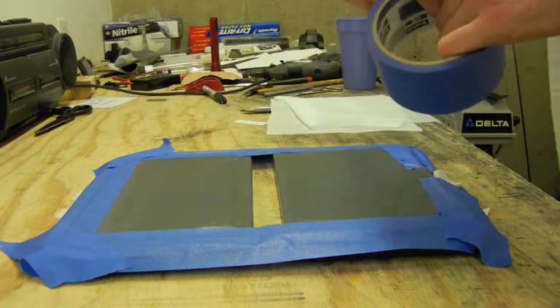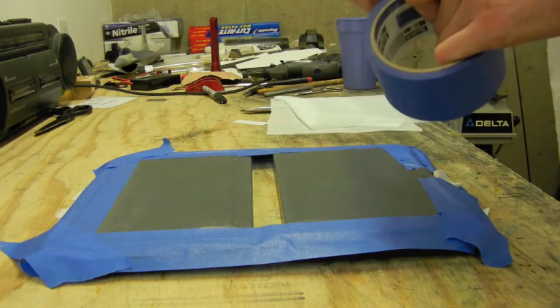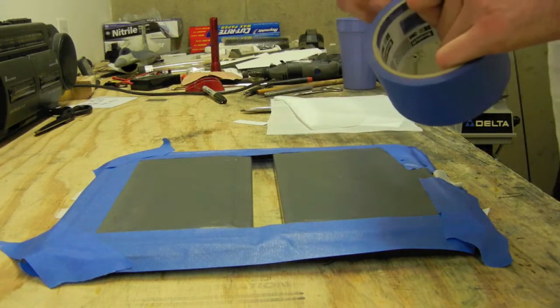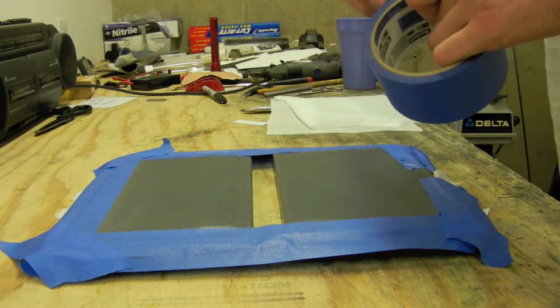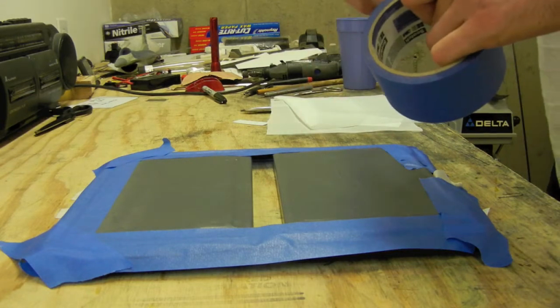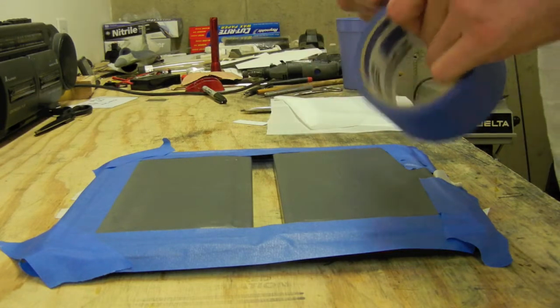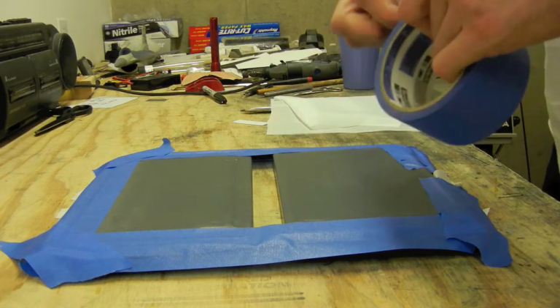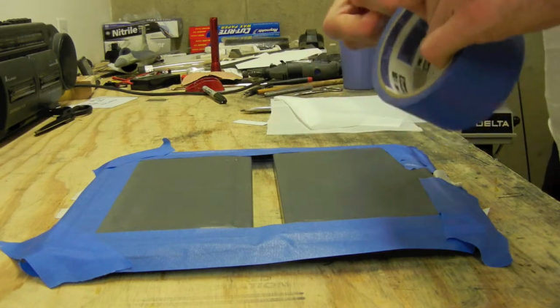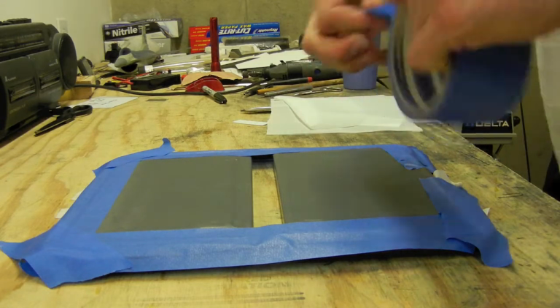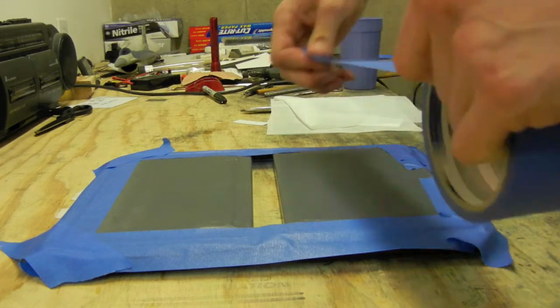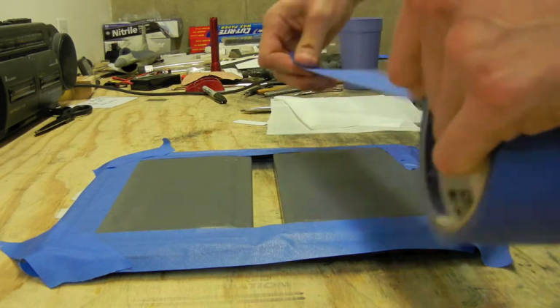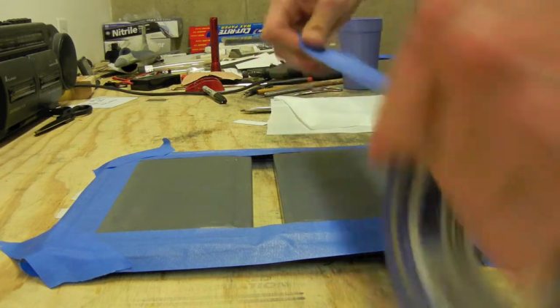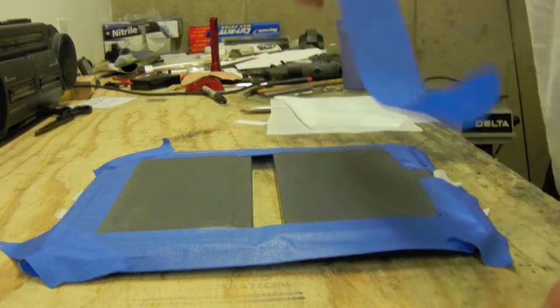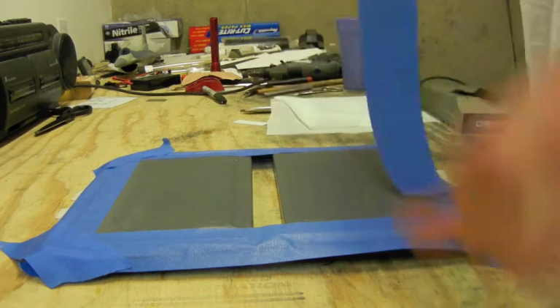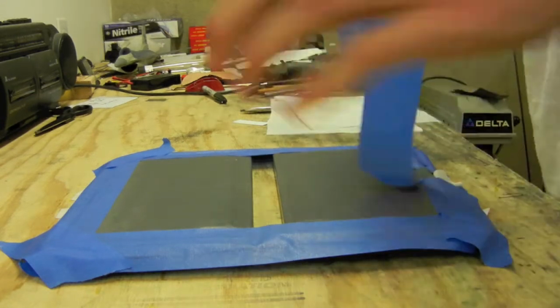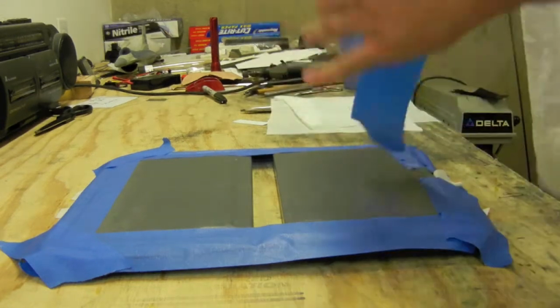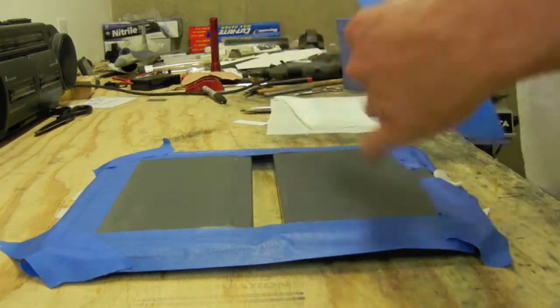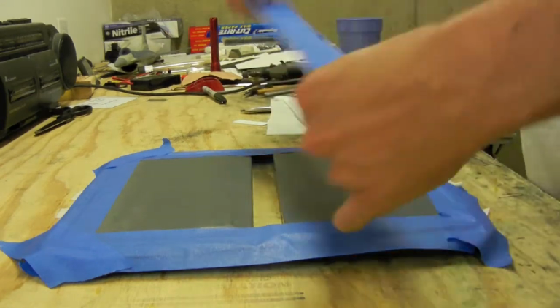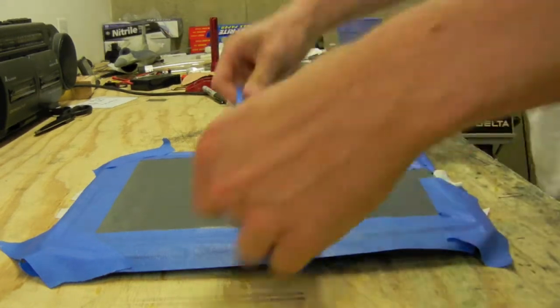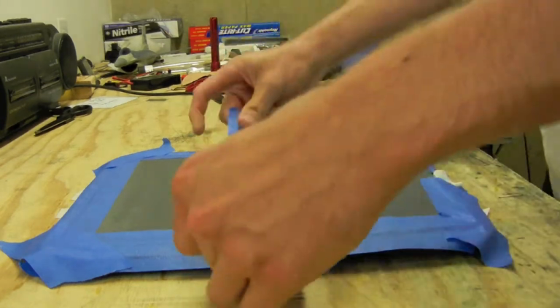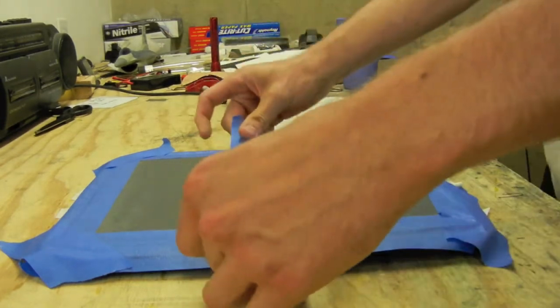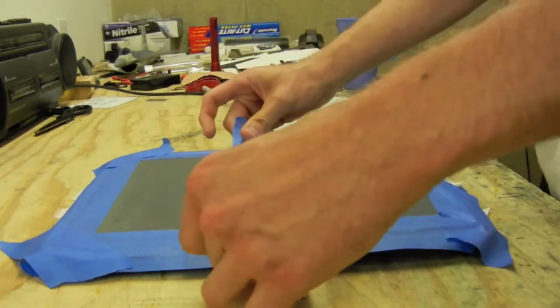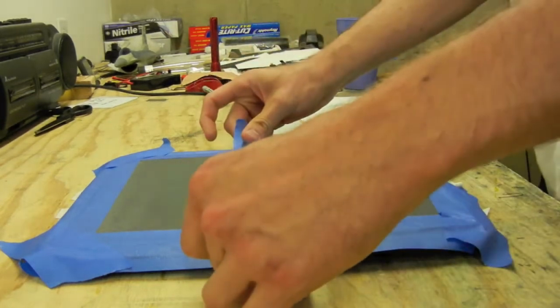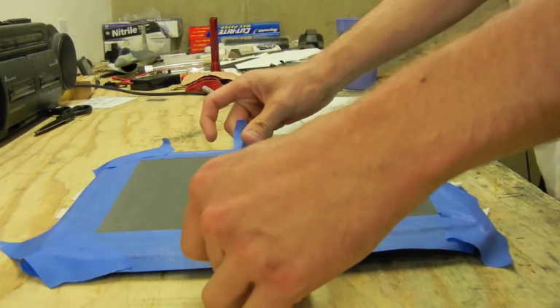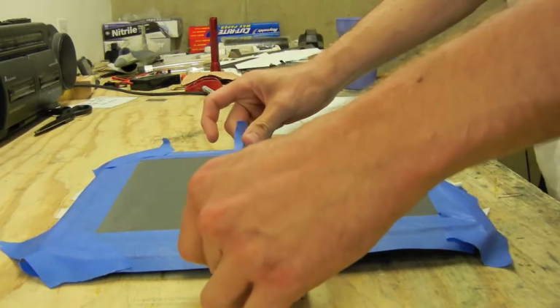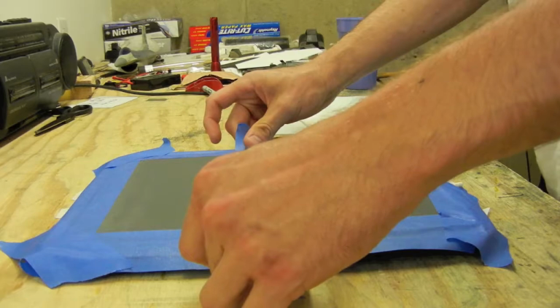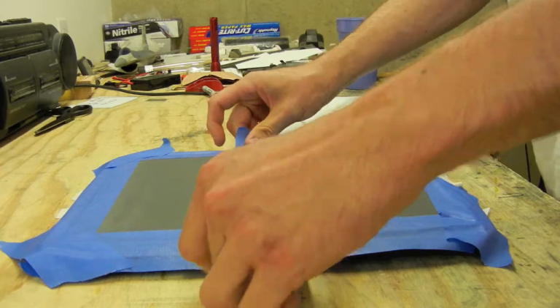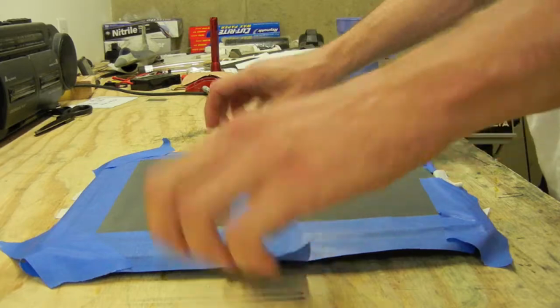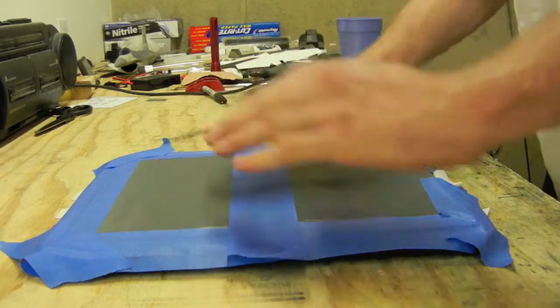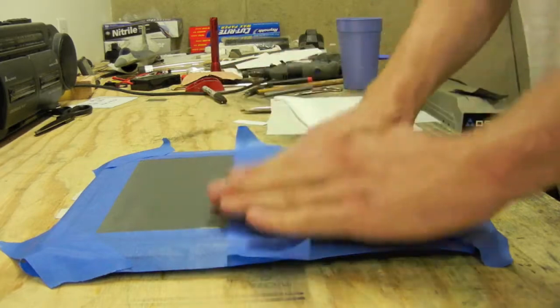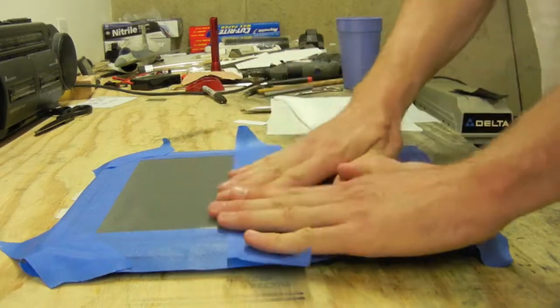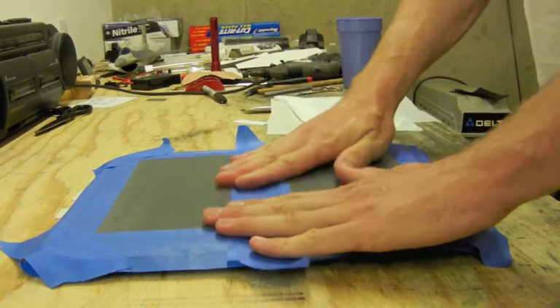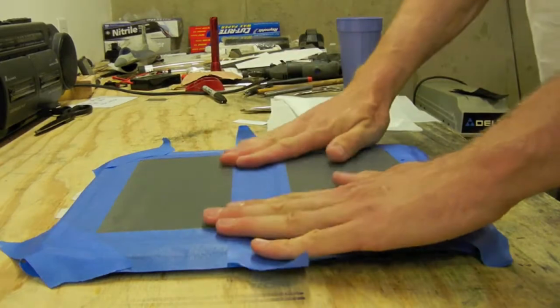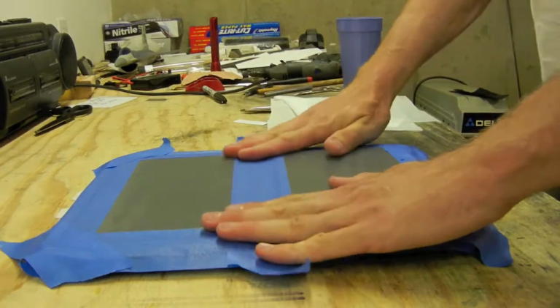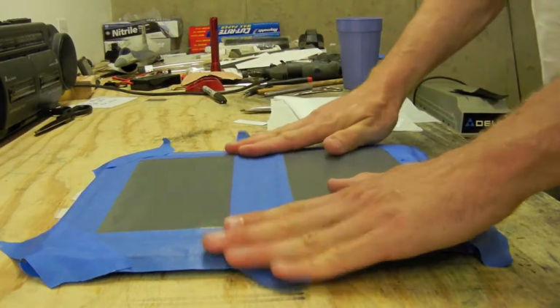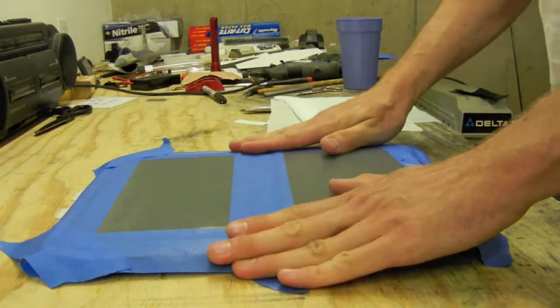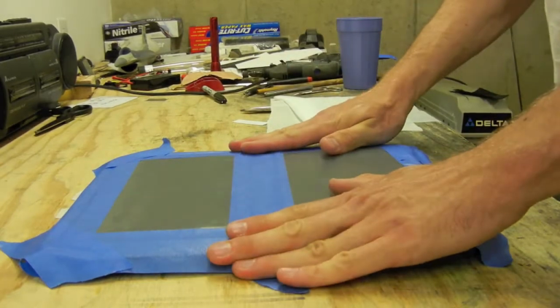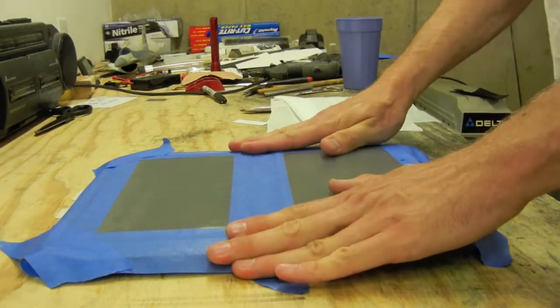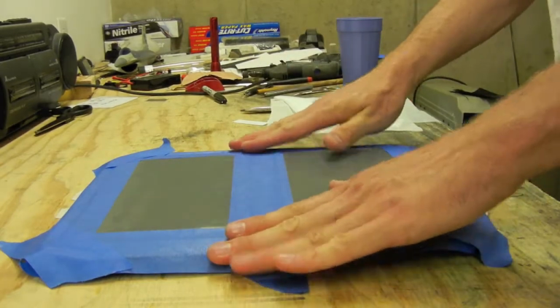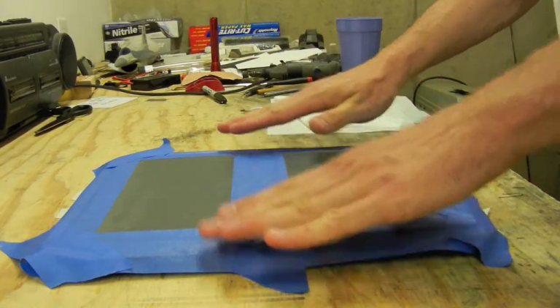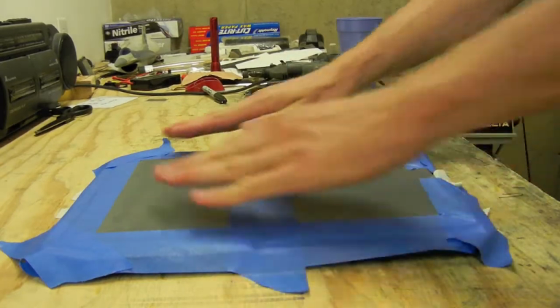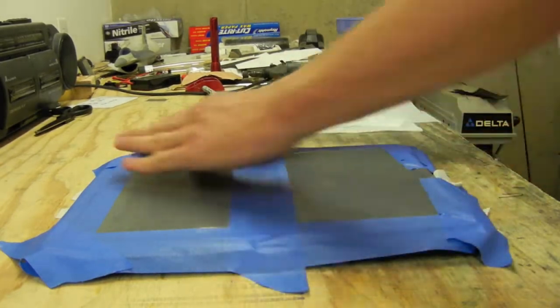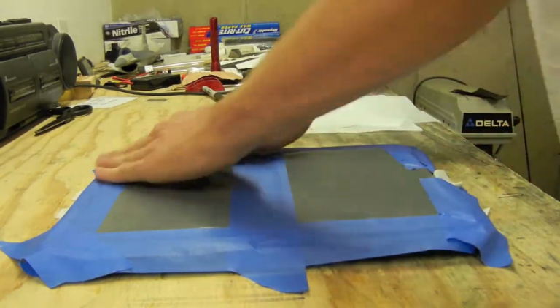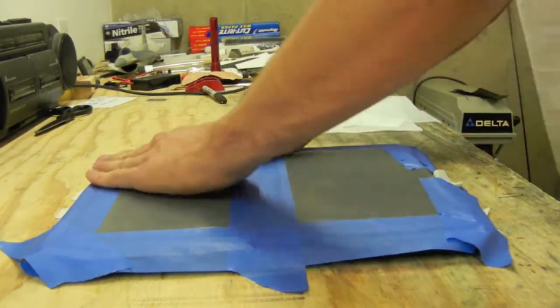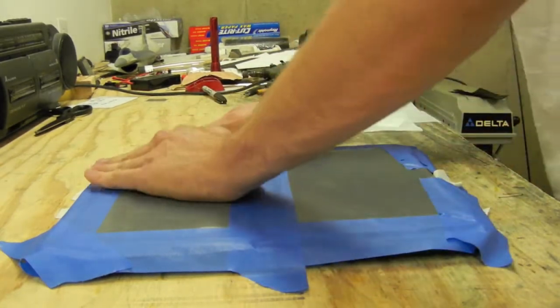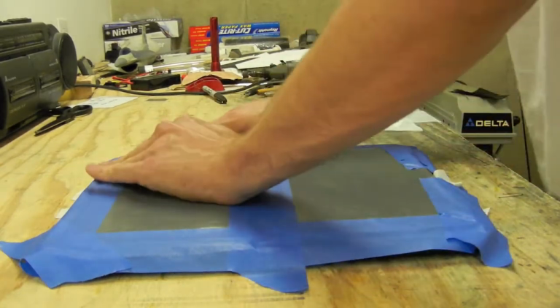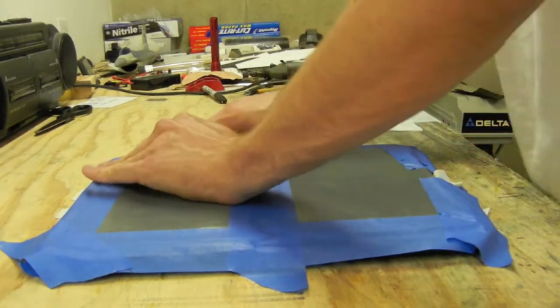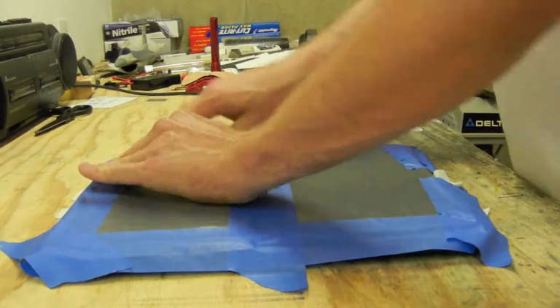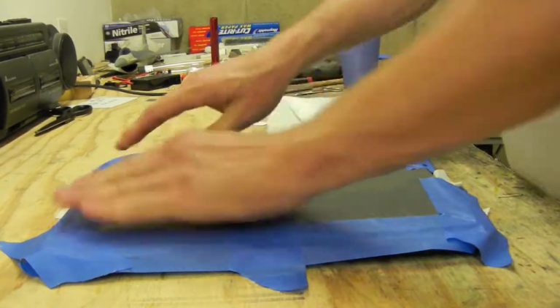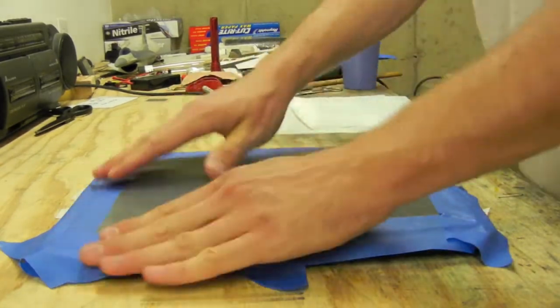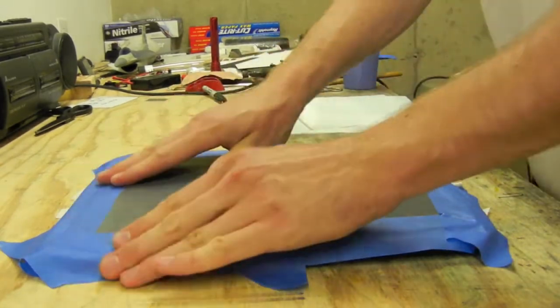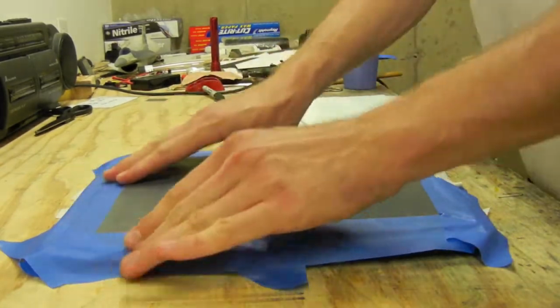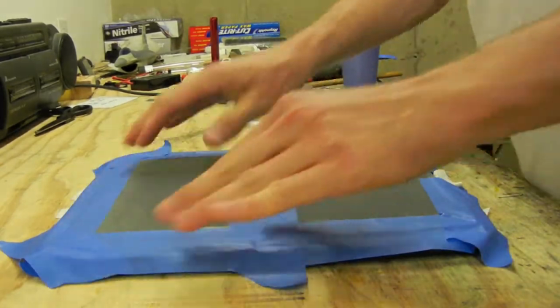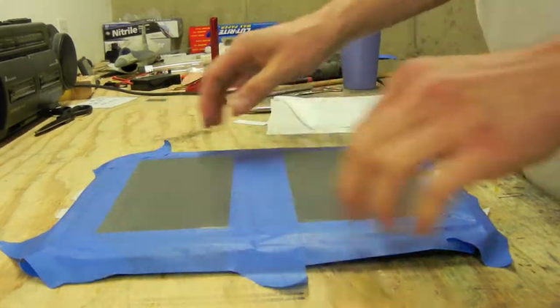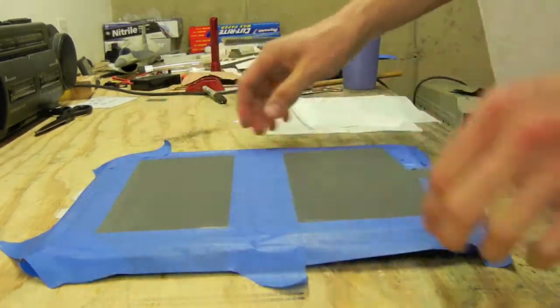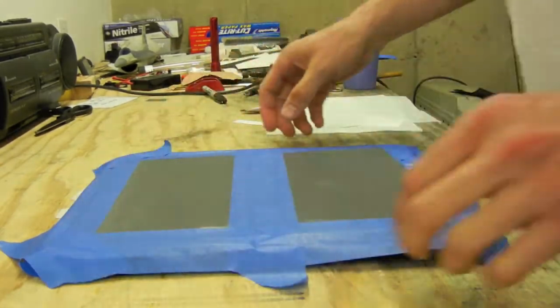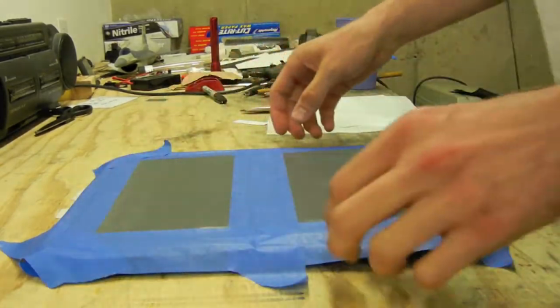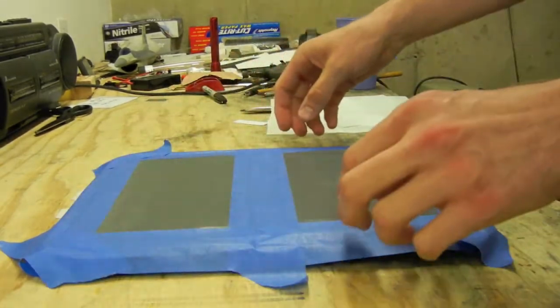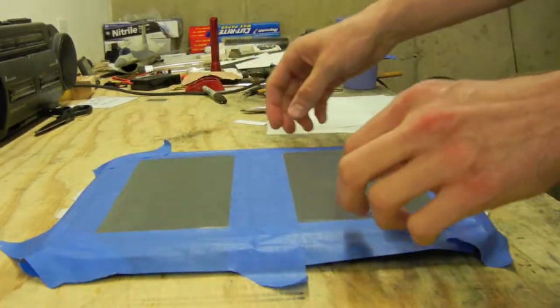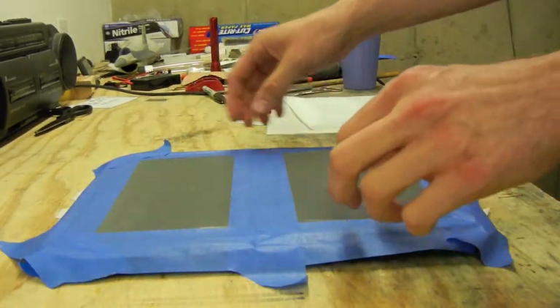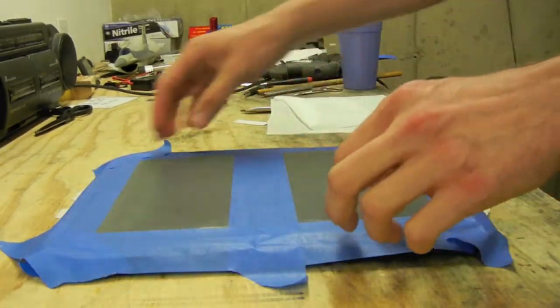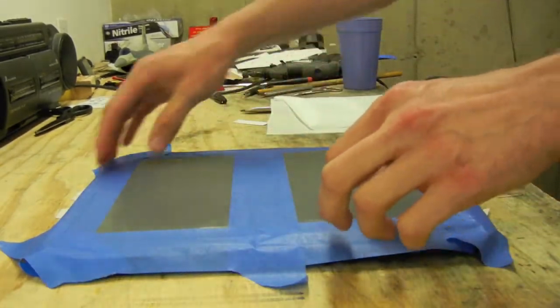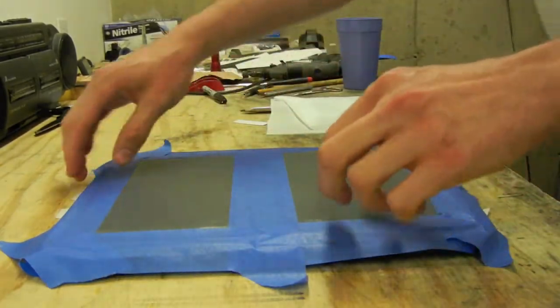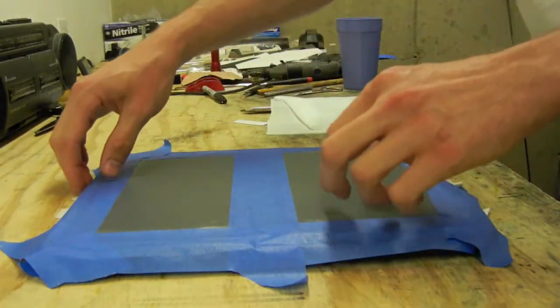I'm just going to tape the two molds together because we're going to do this all as one giant infusion. It makes it a little quicker.